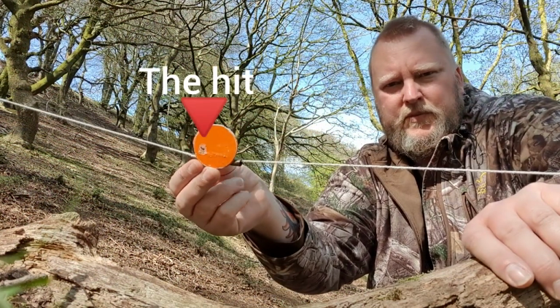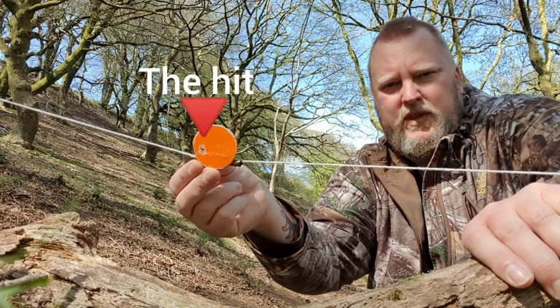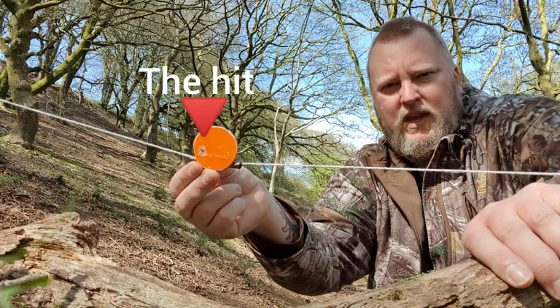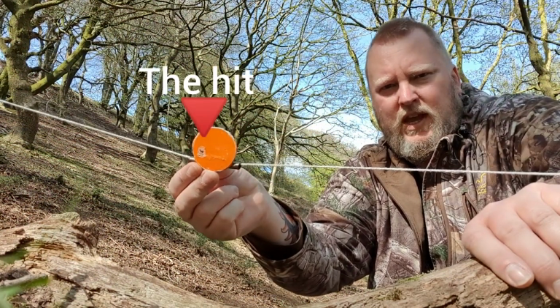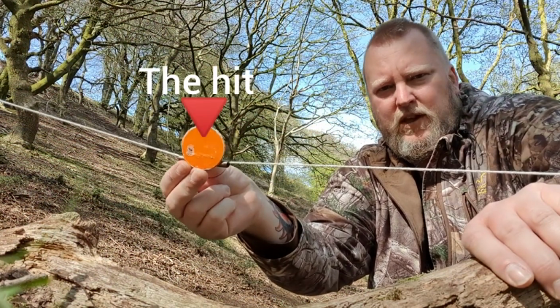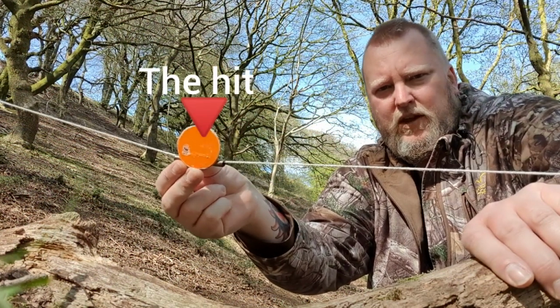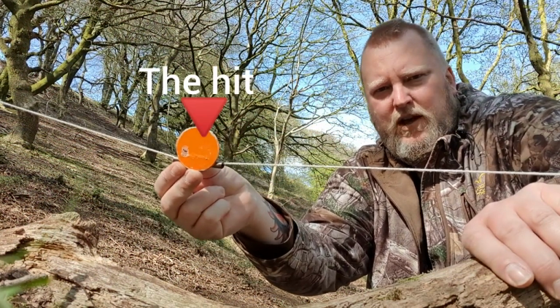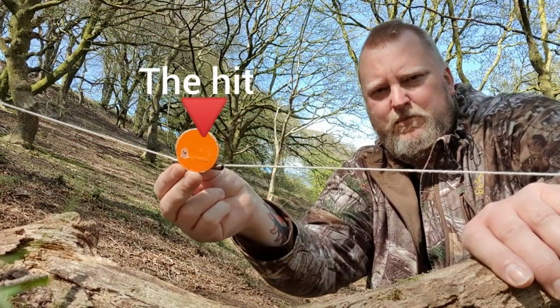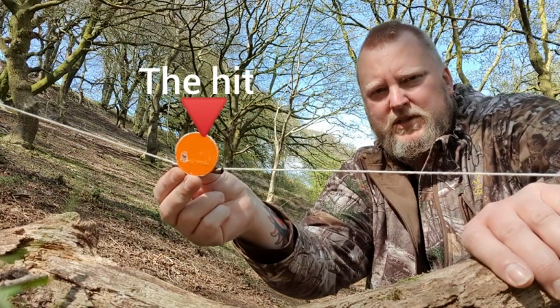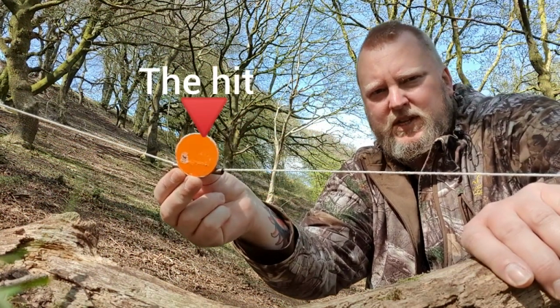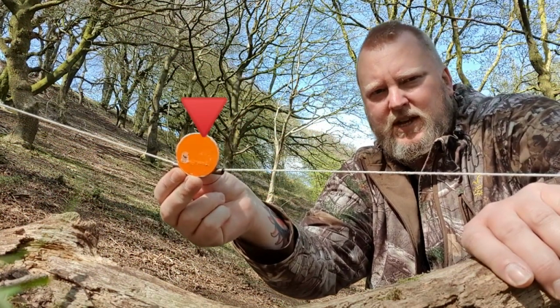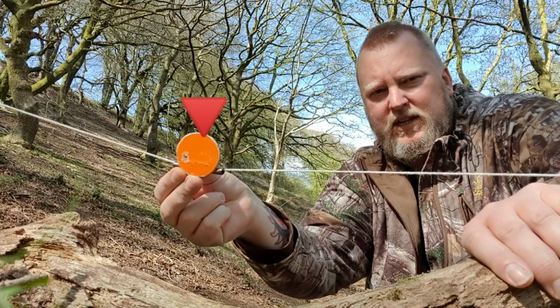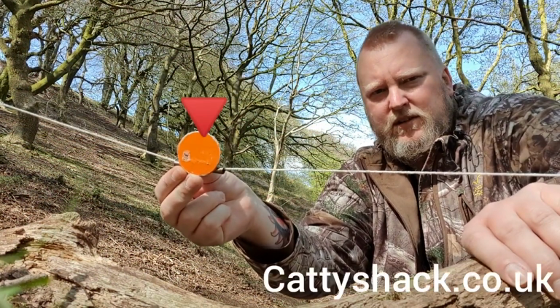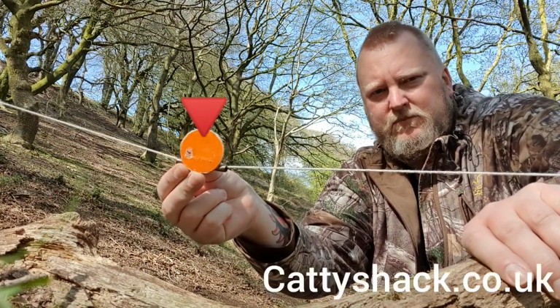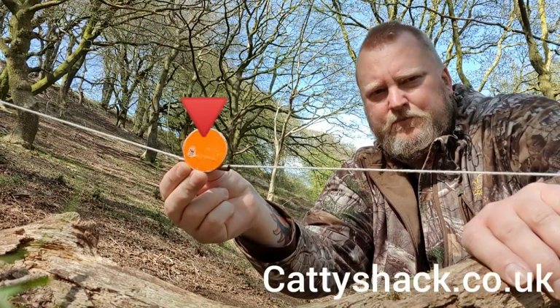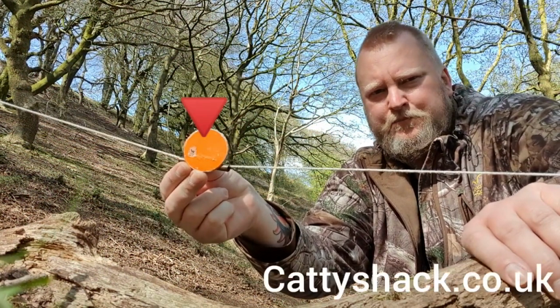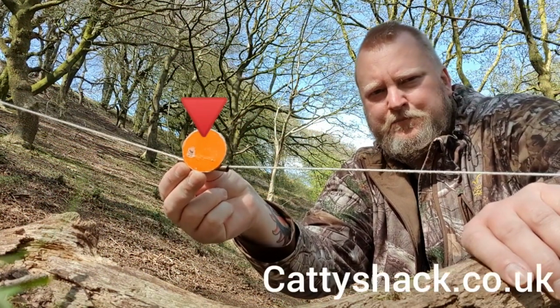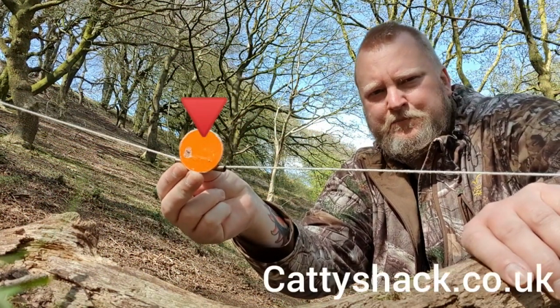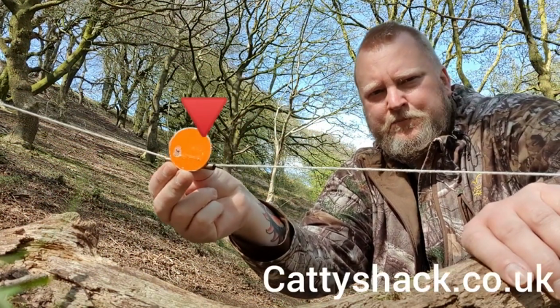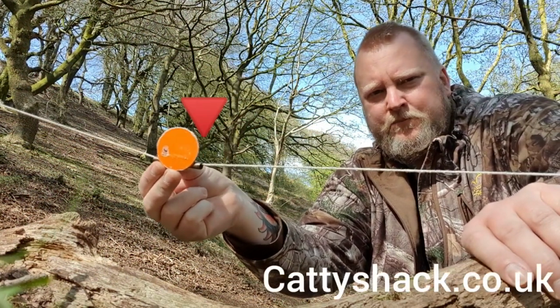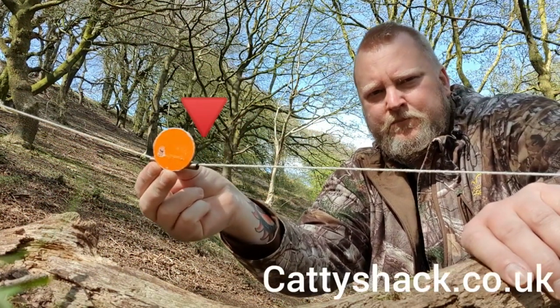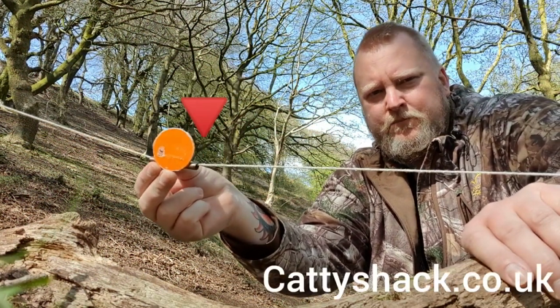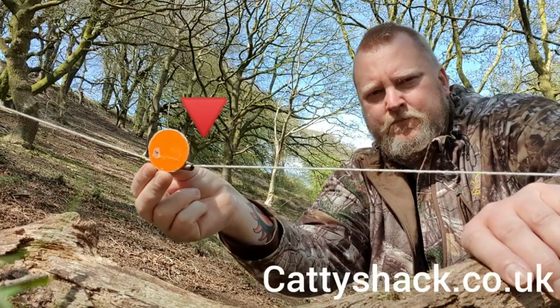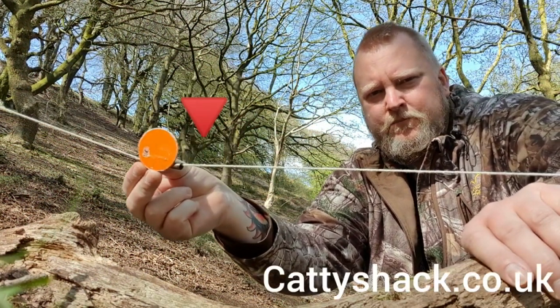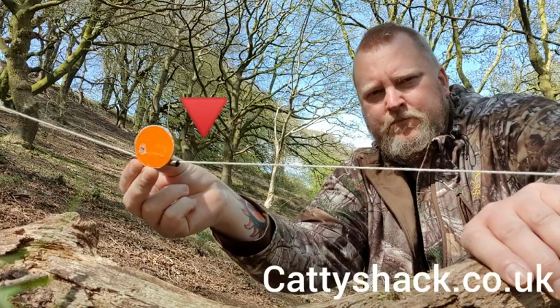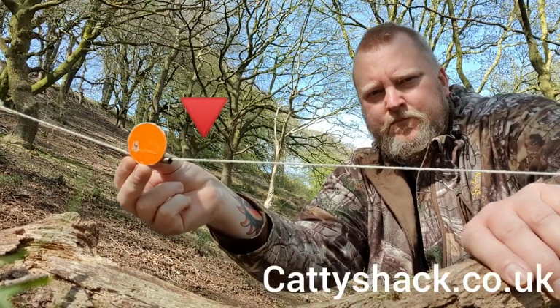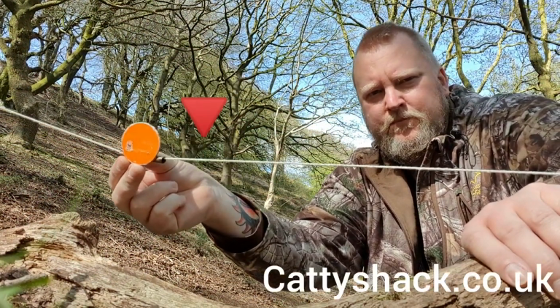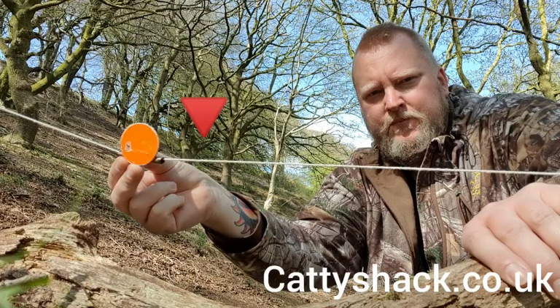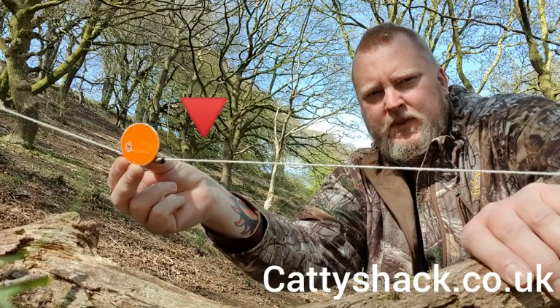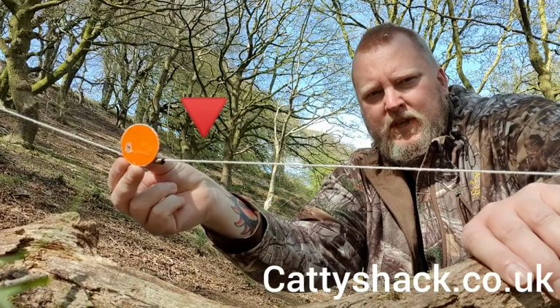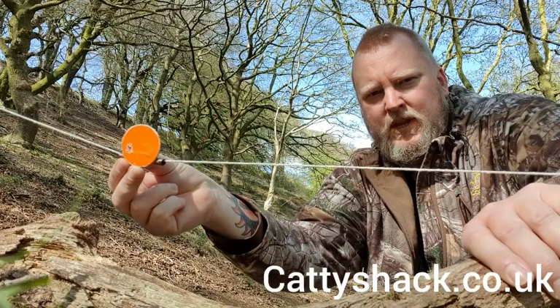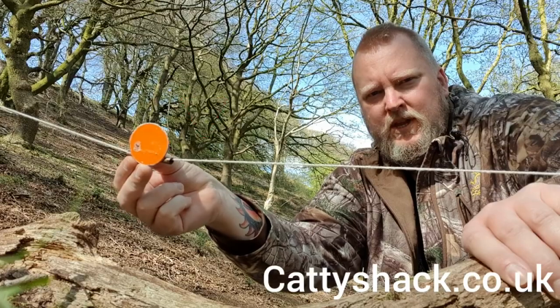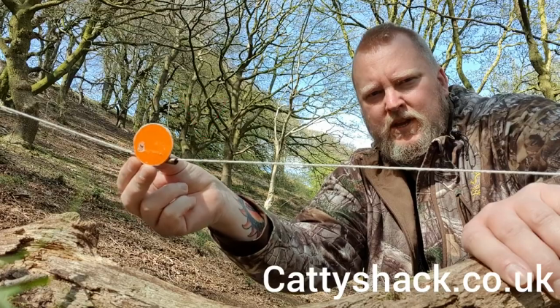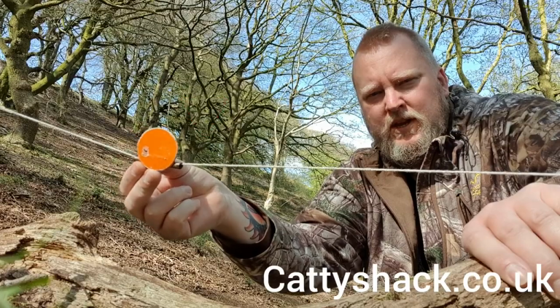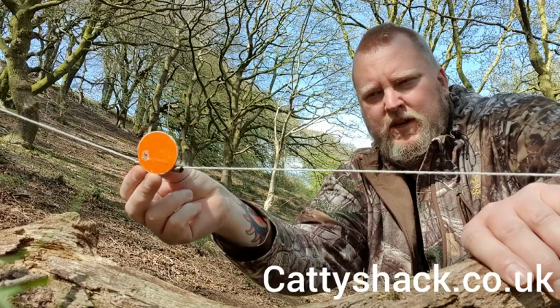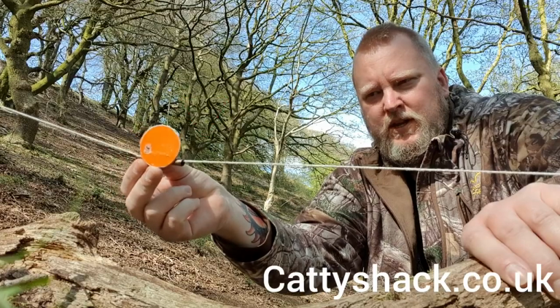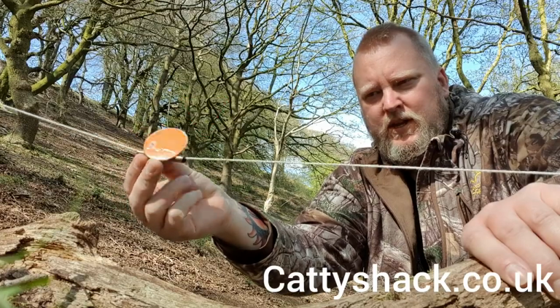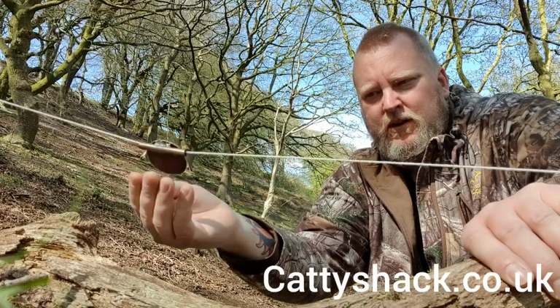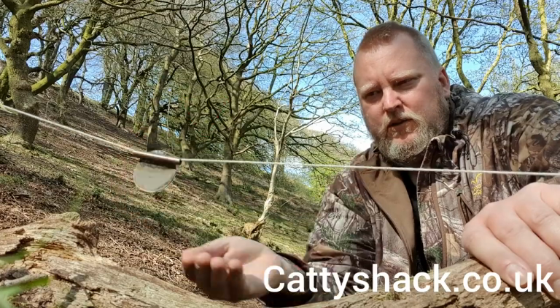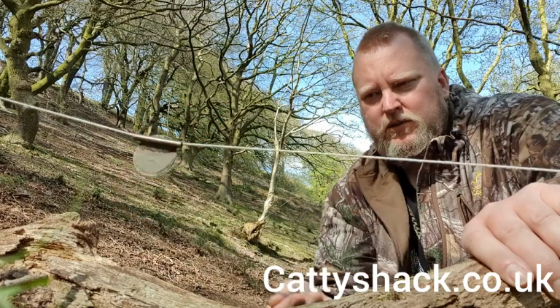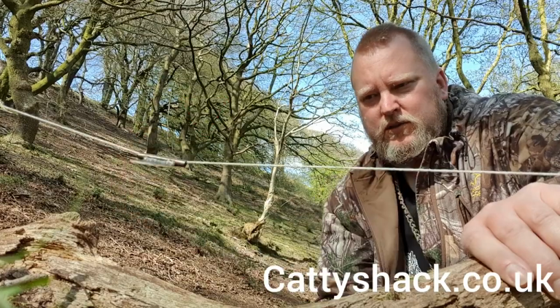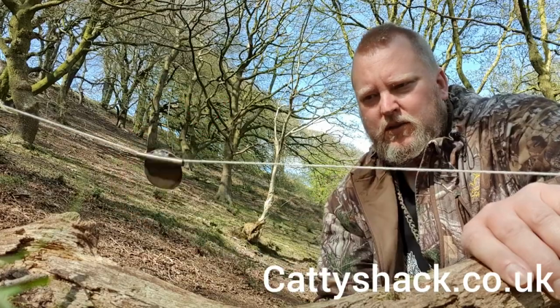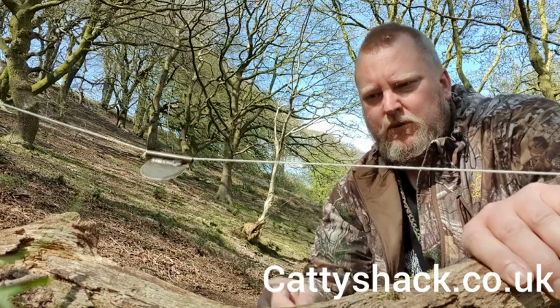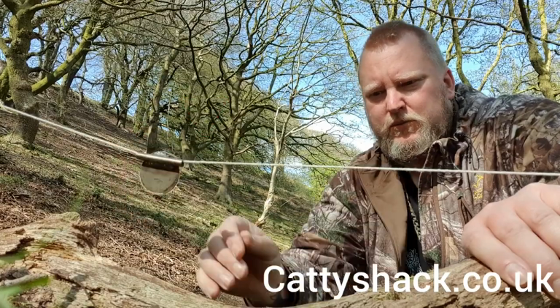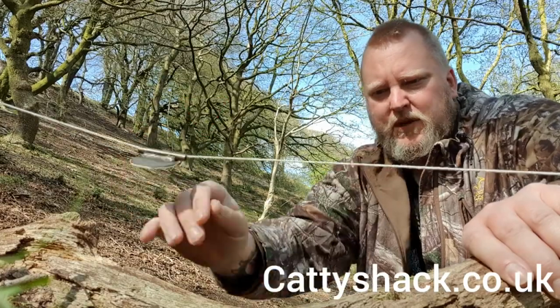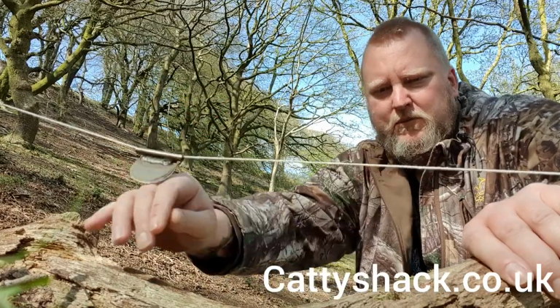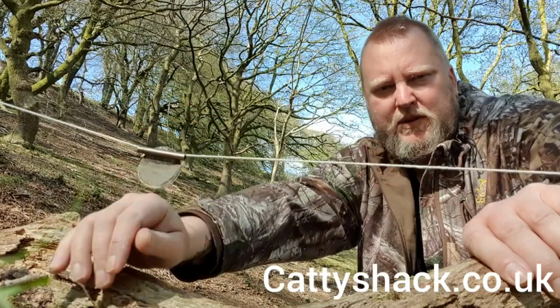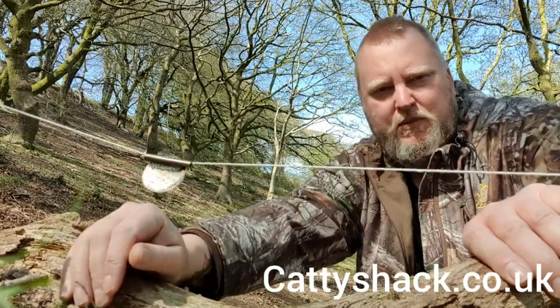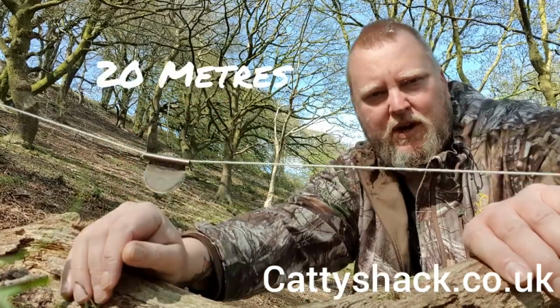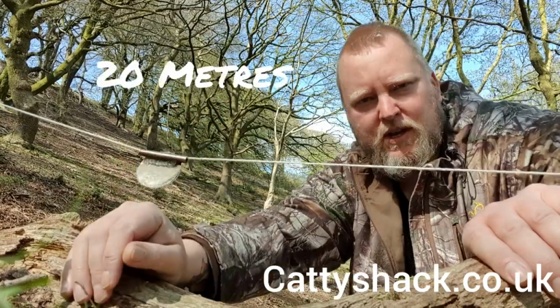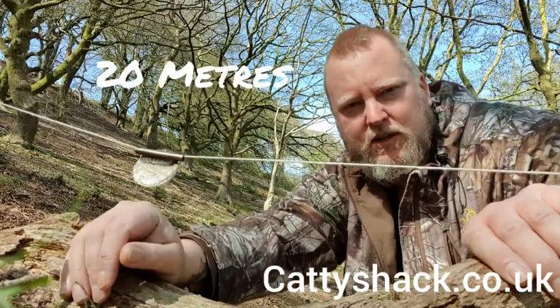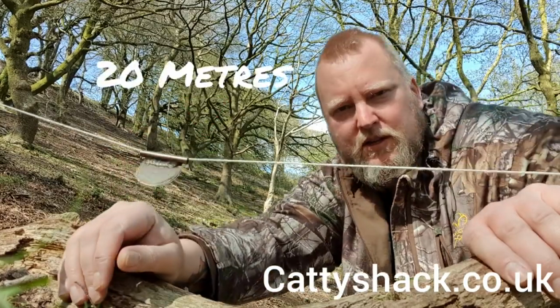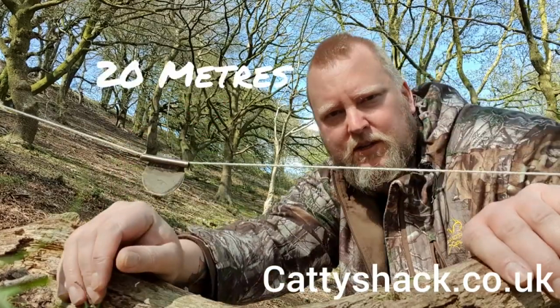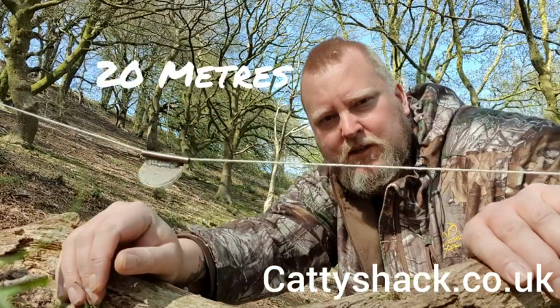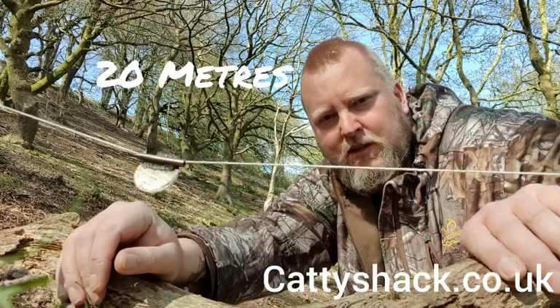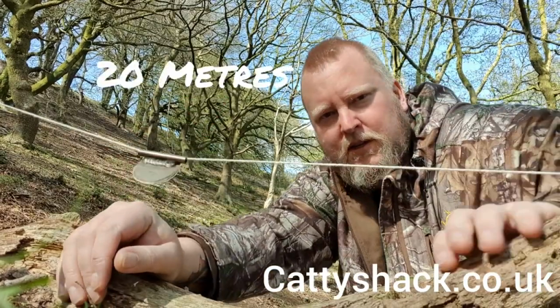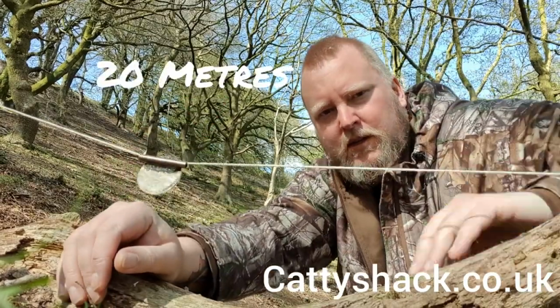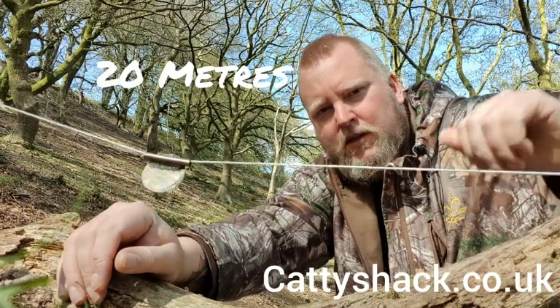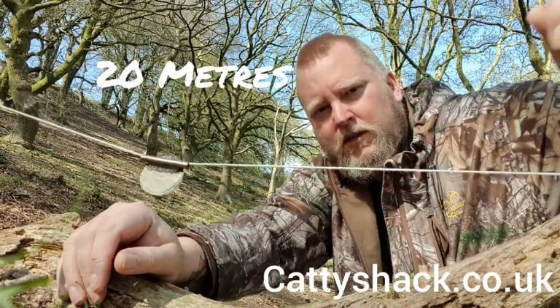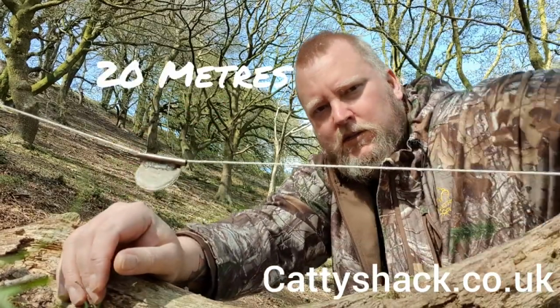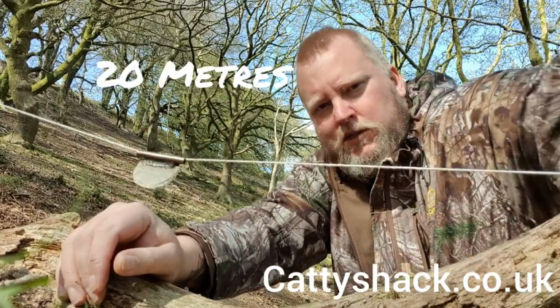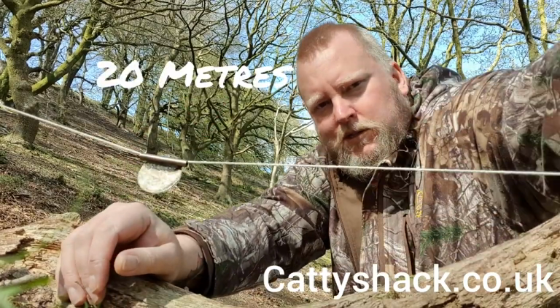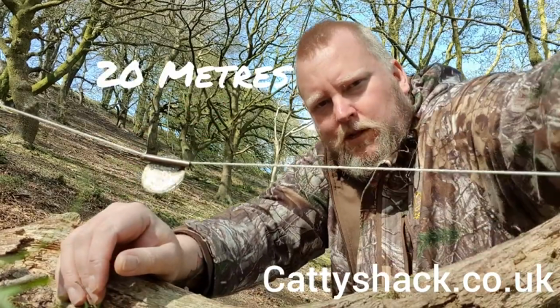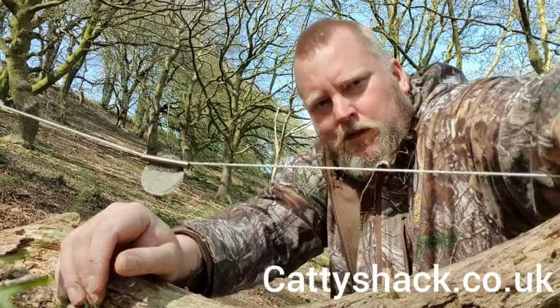You can't miss that, can you? That was almost the 20m mark. She's all.